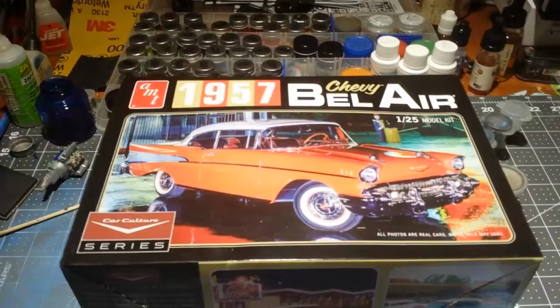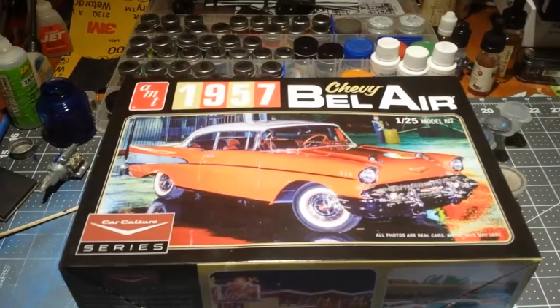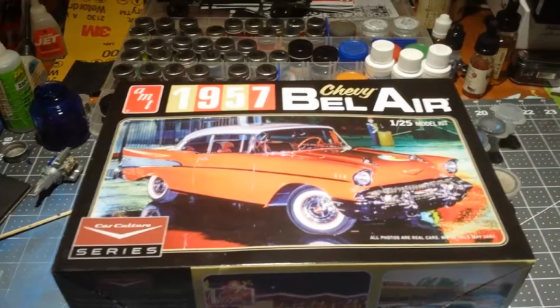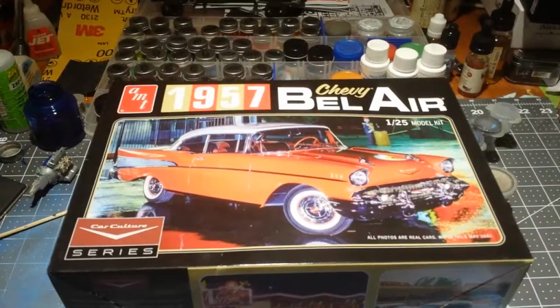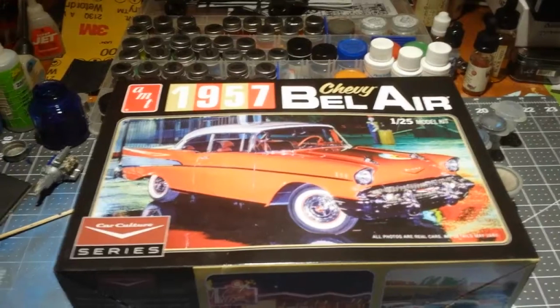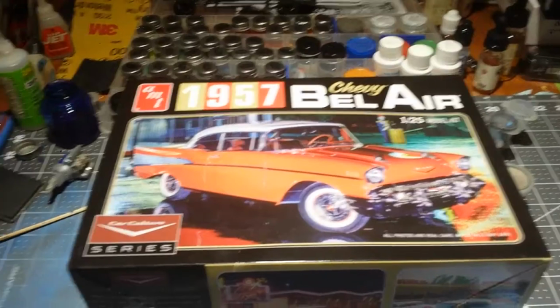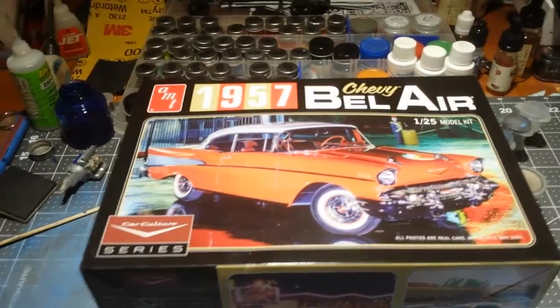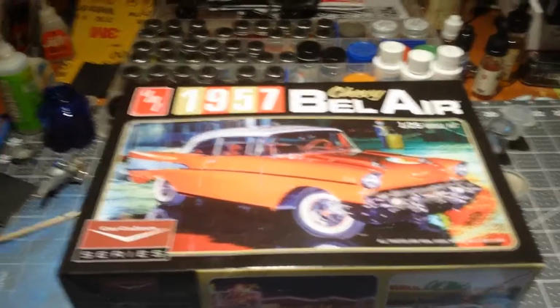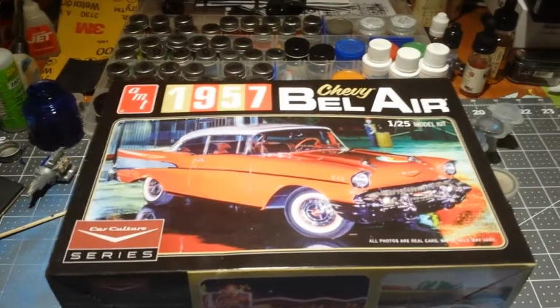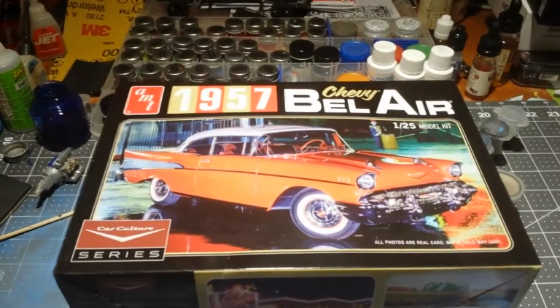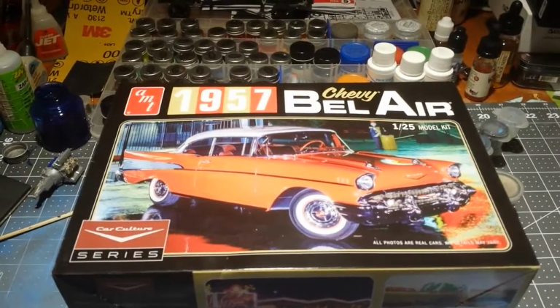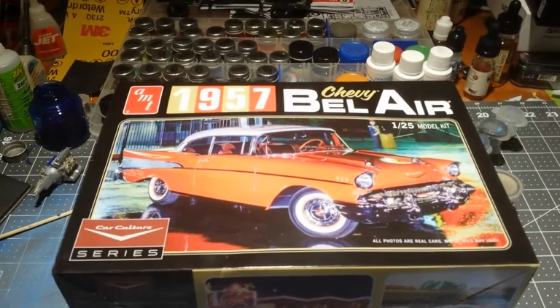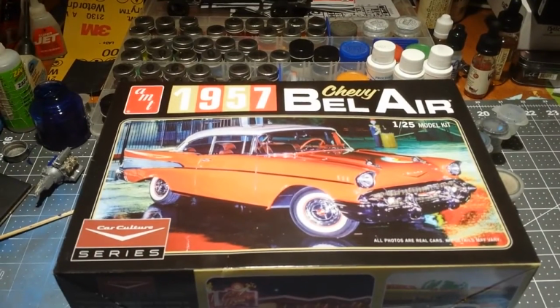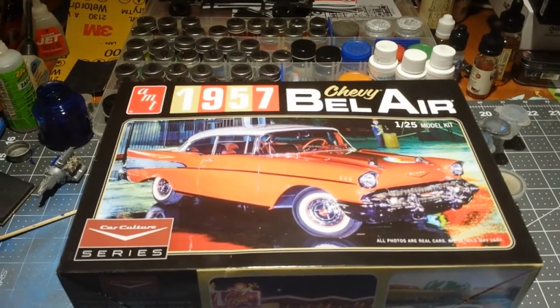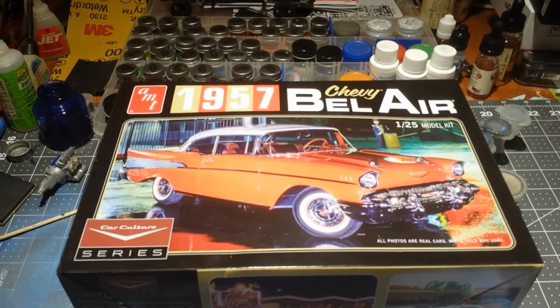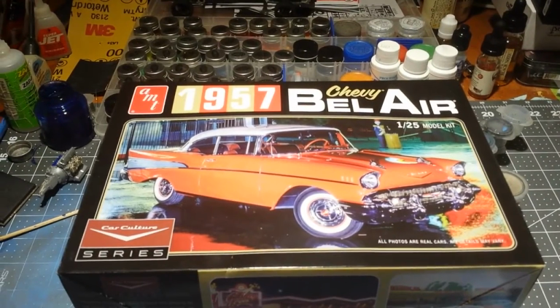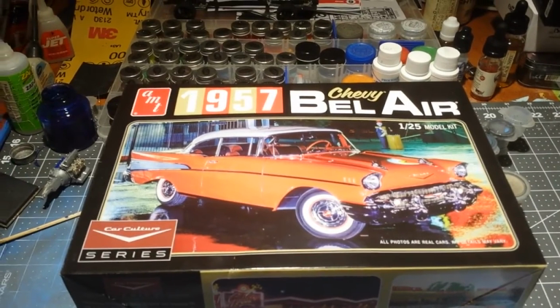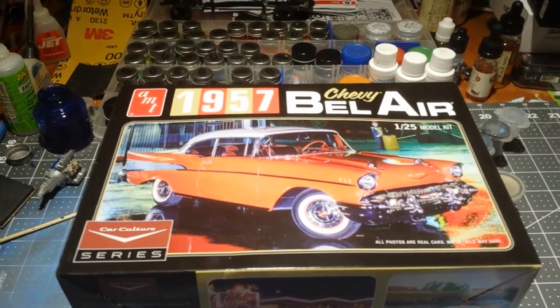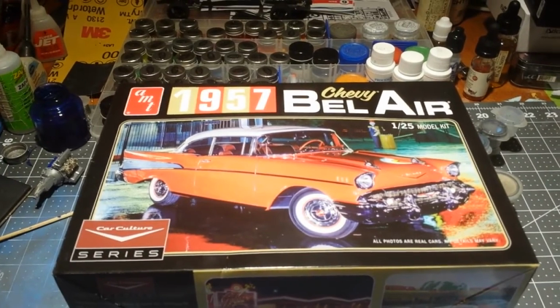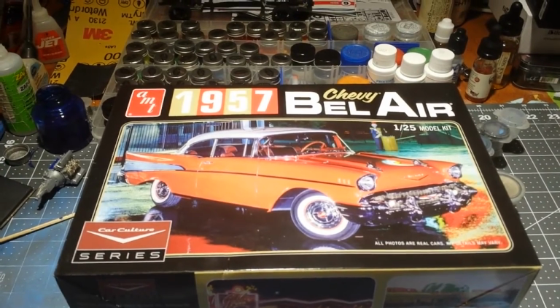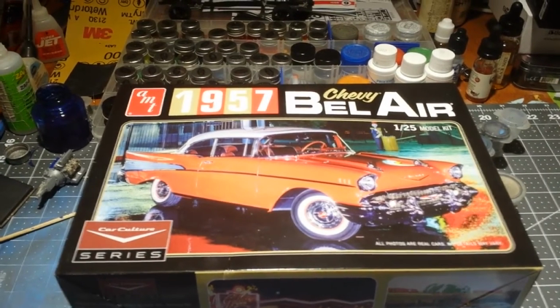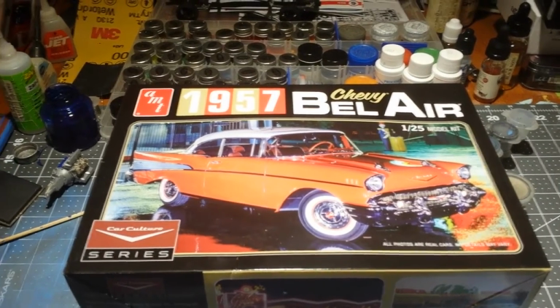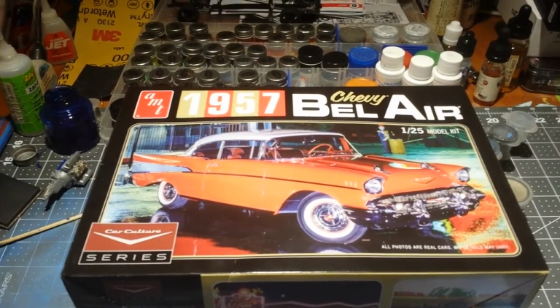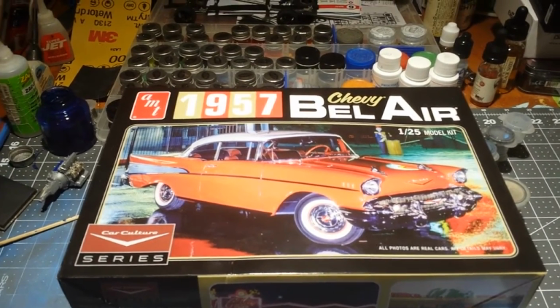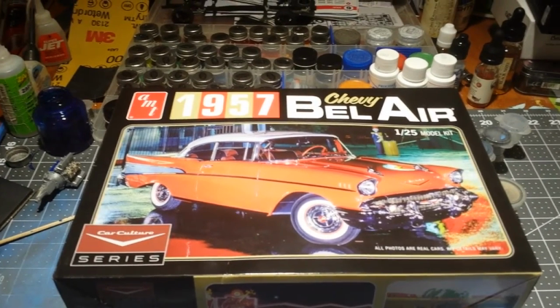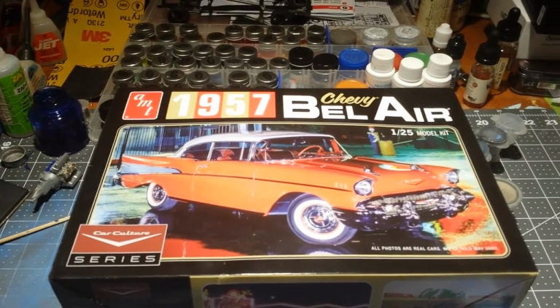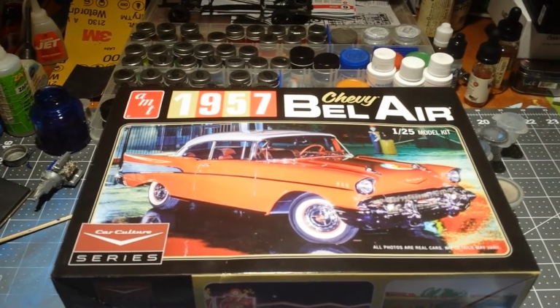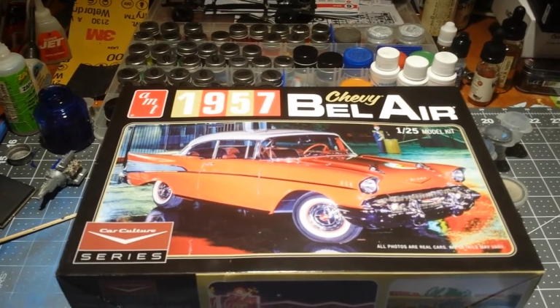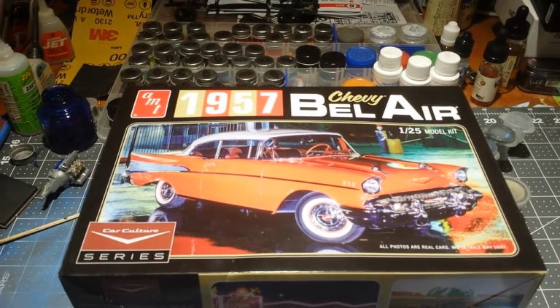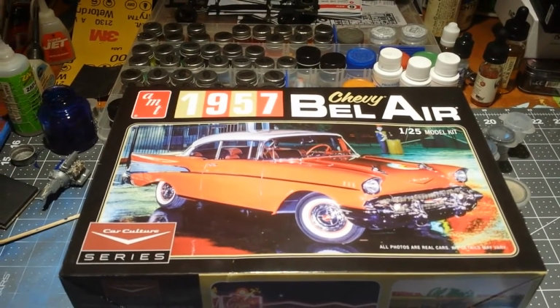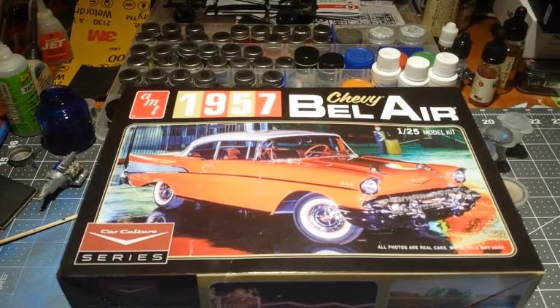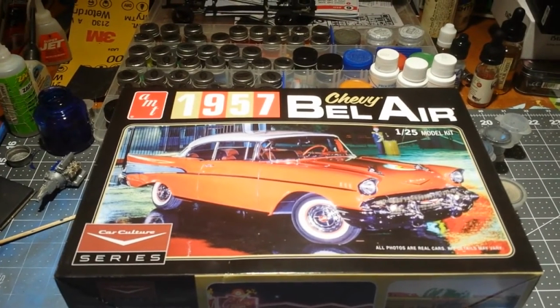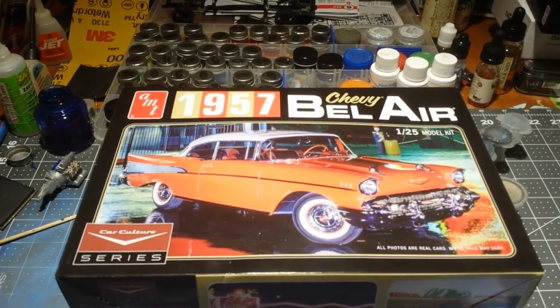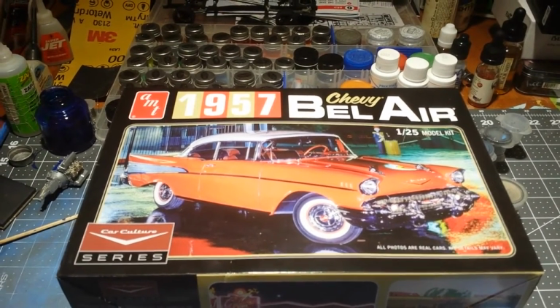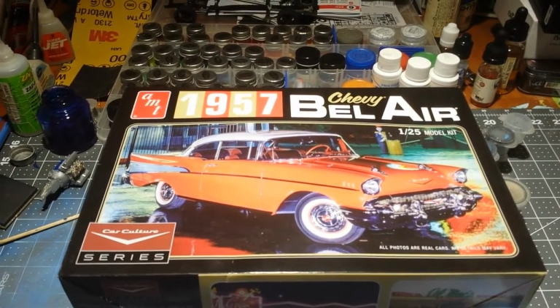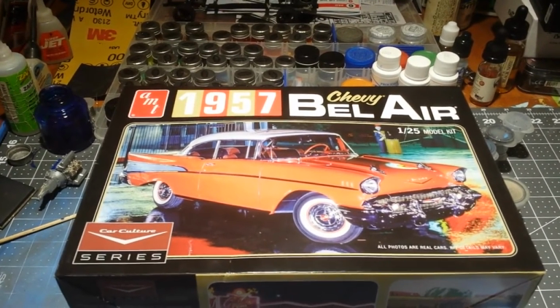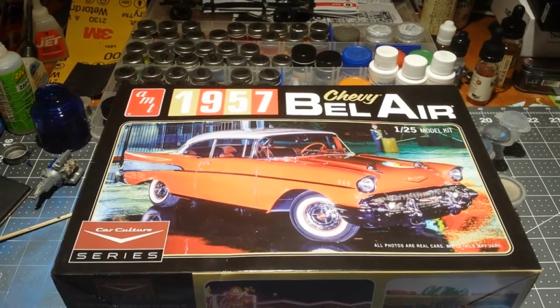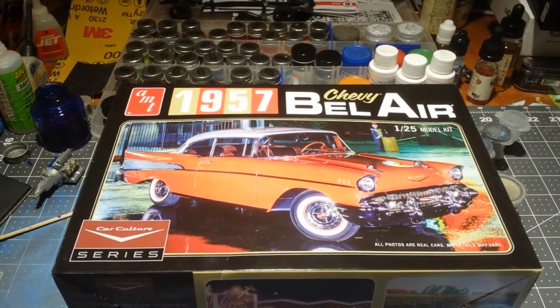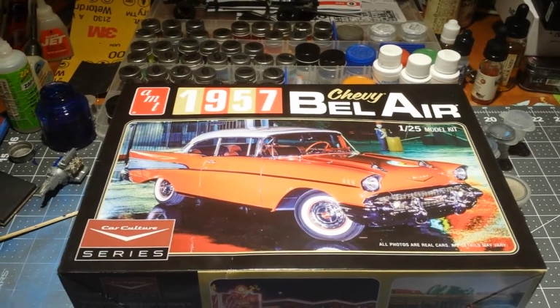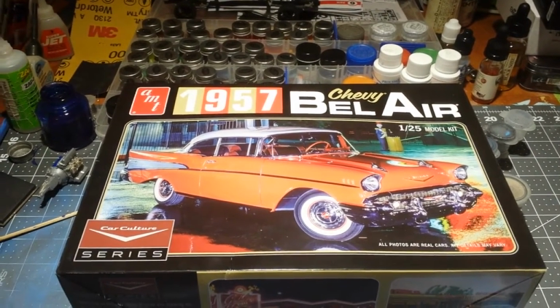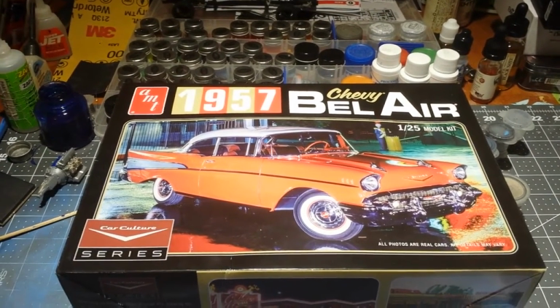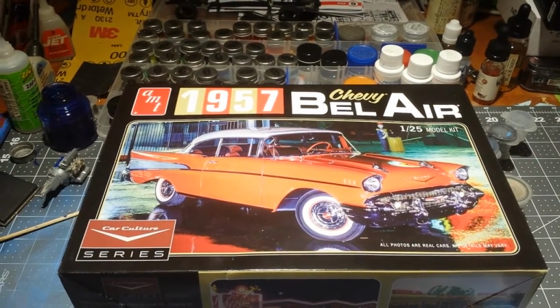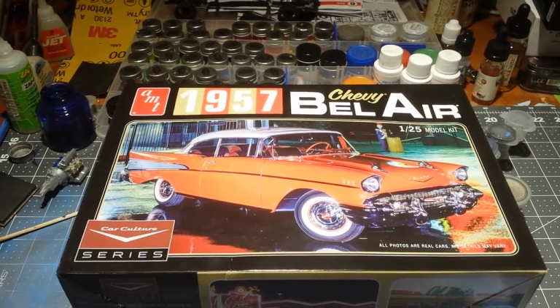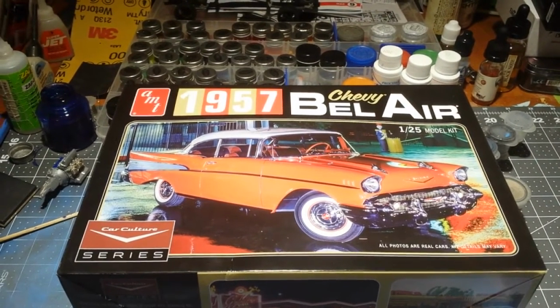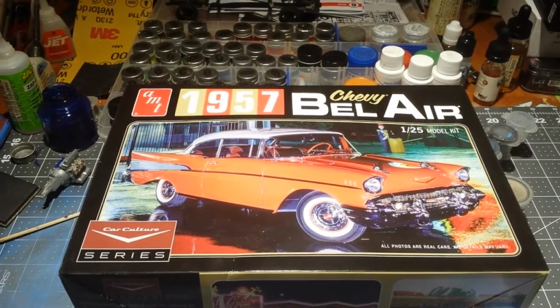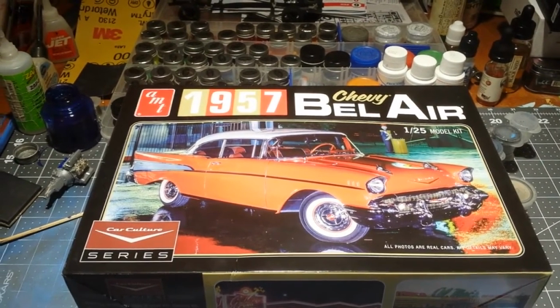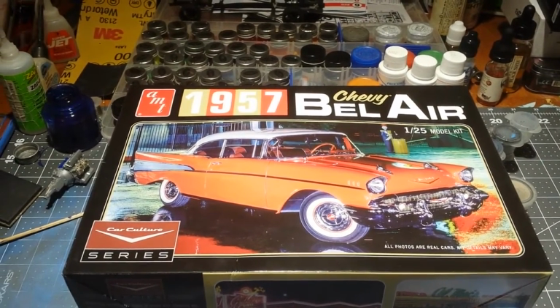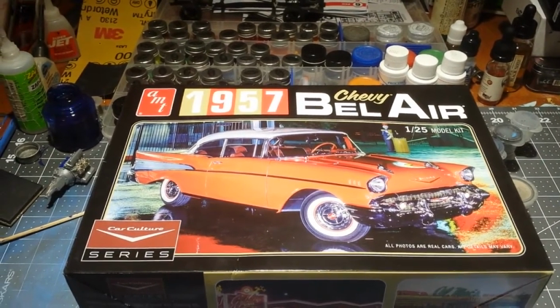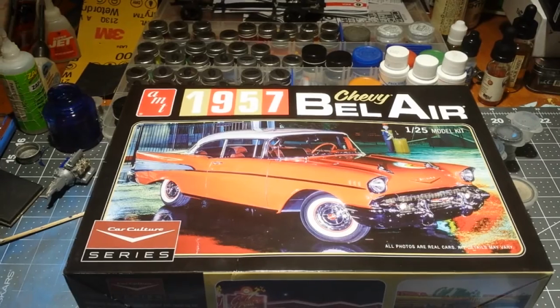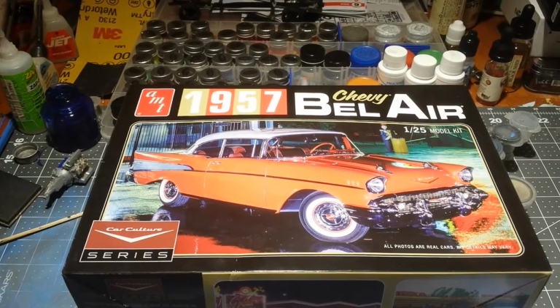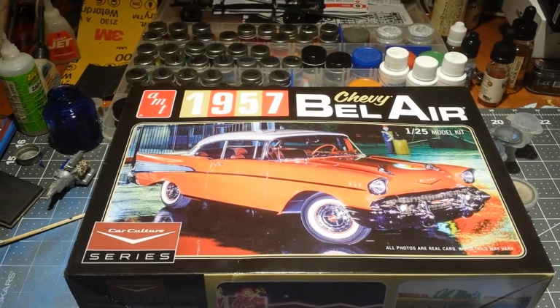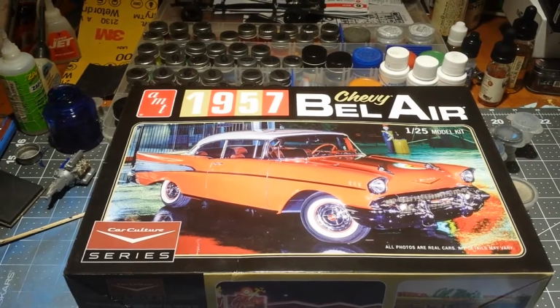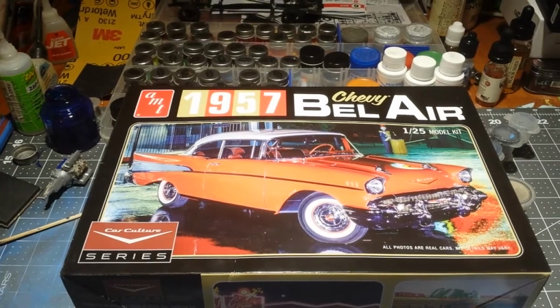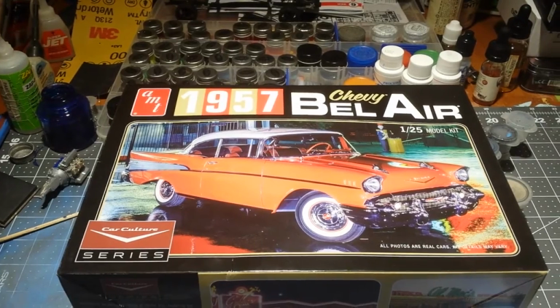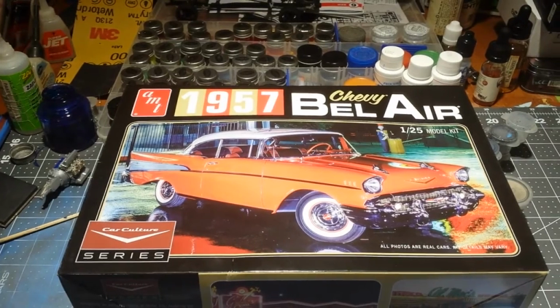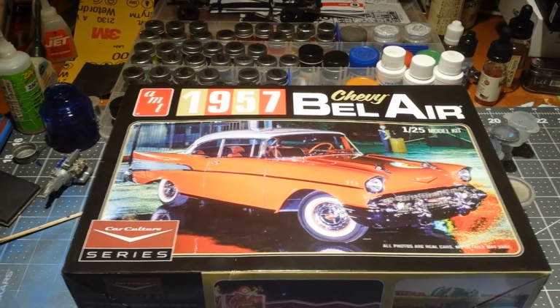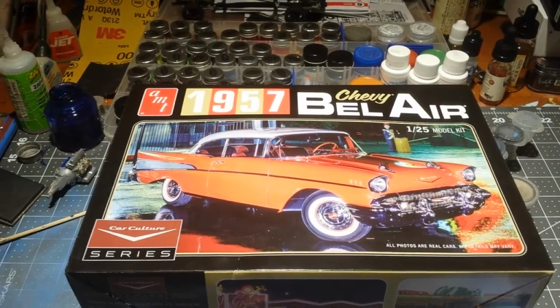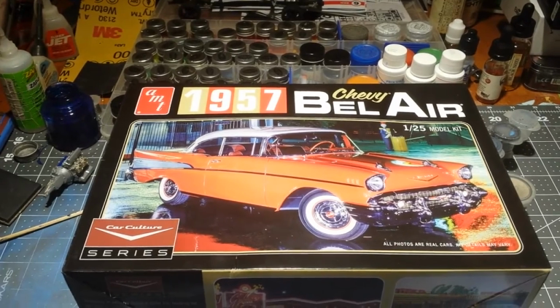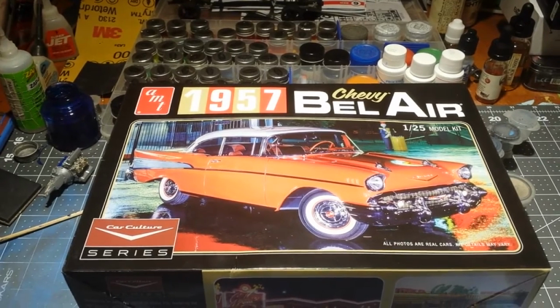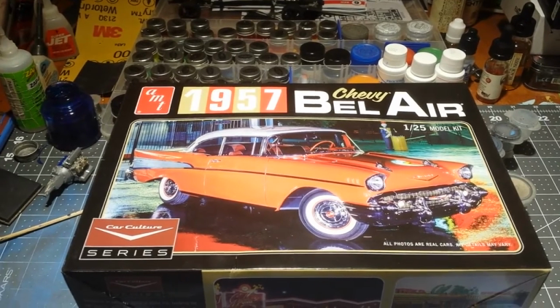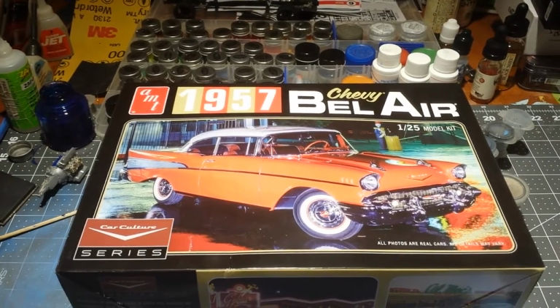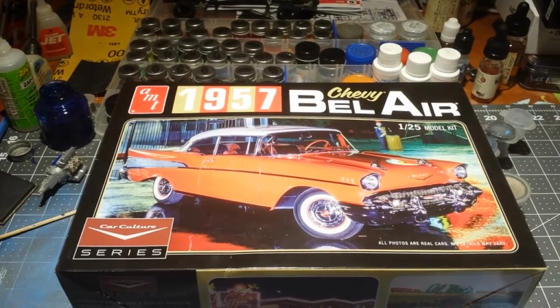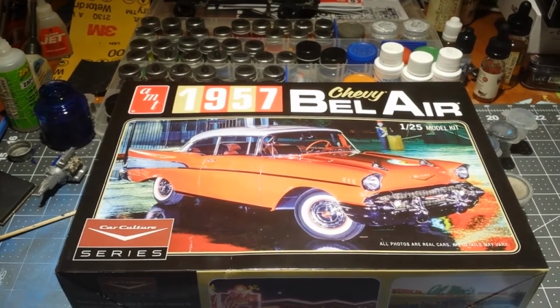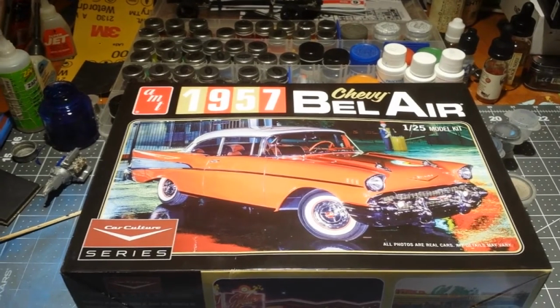Here it is — open box review on the 1957 Chevy Bel Air Car Culture Series.